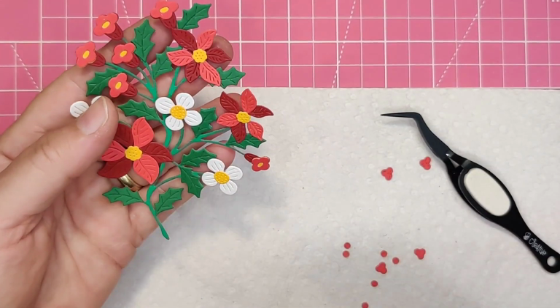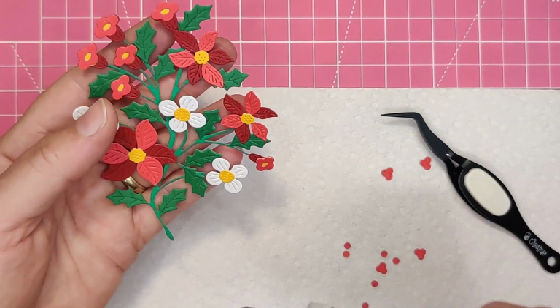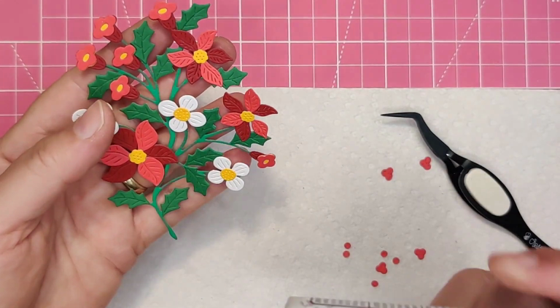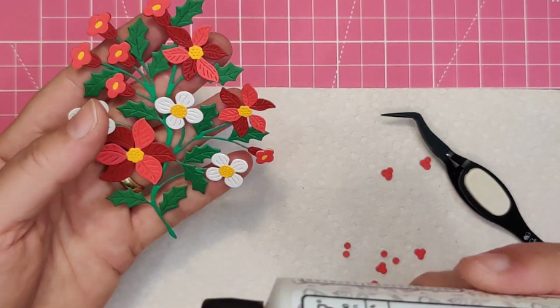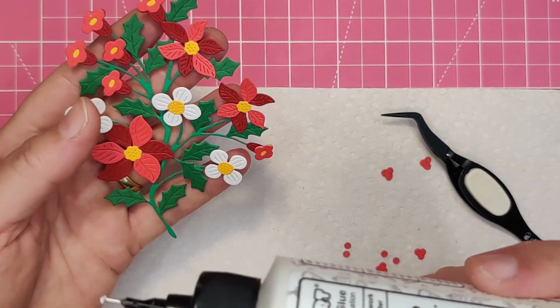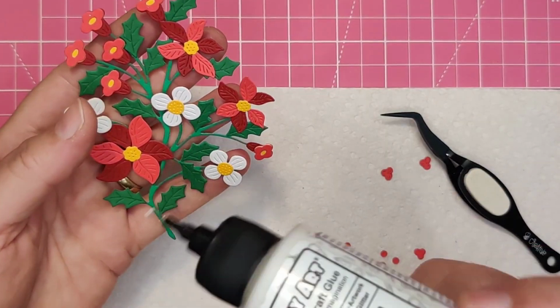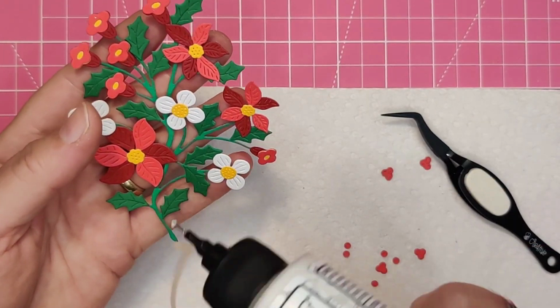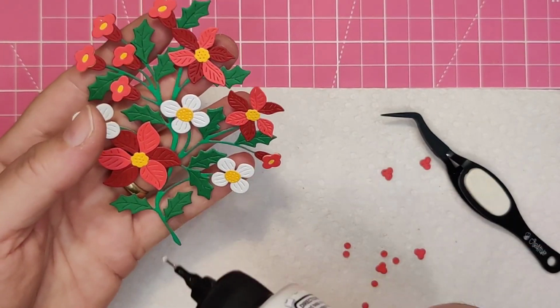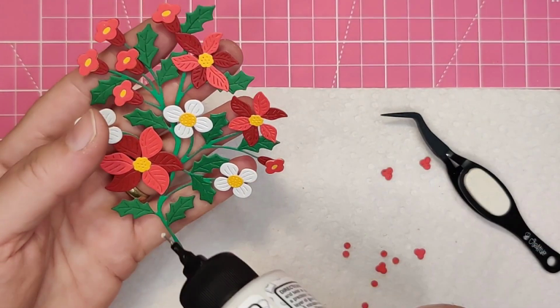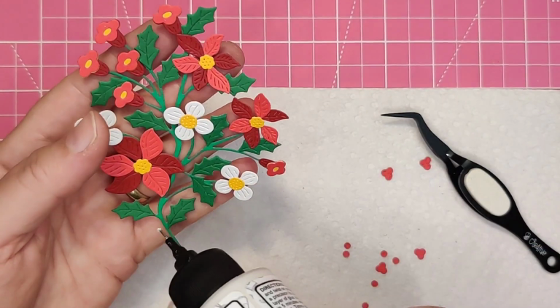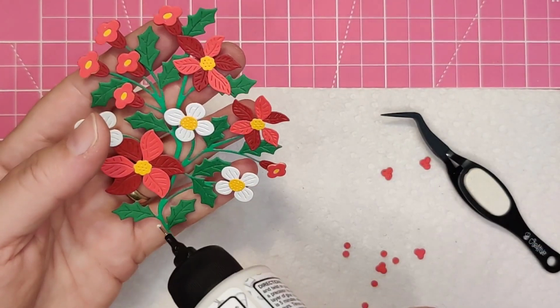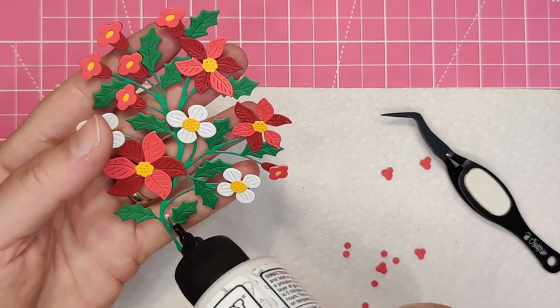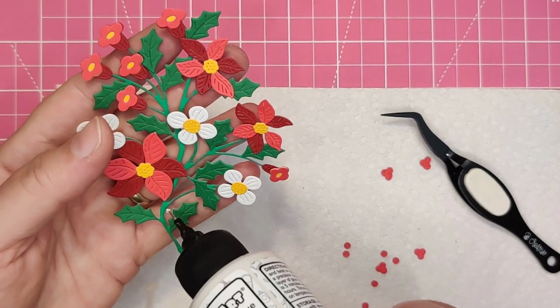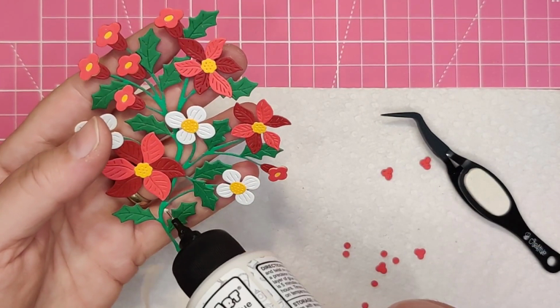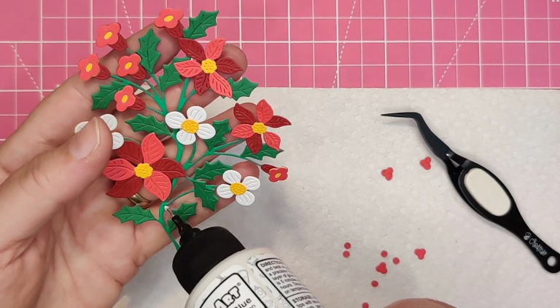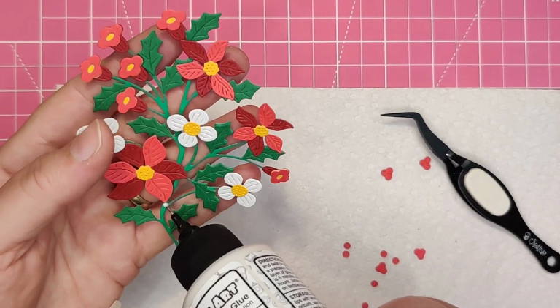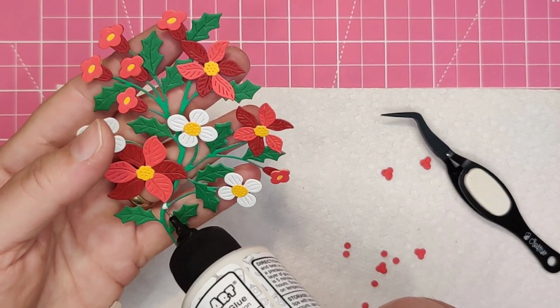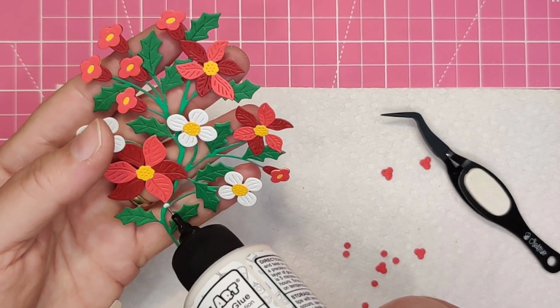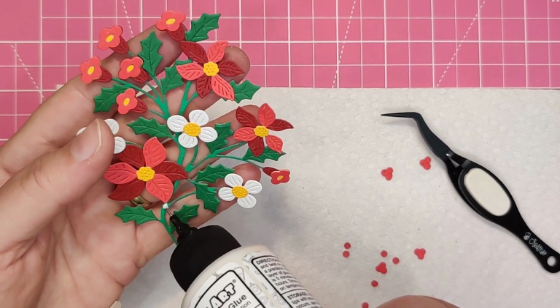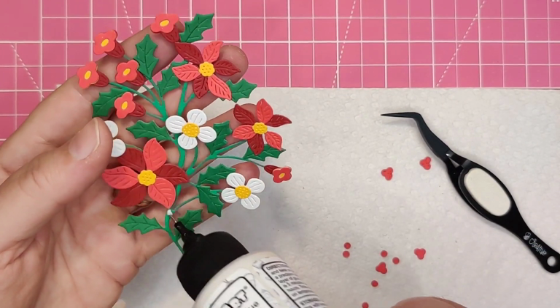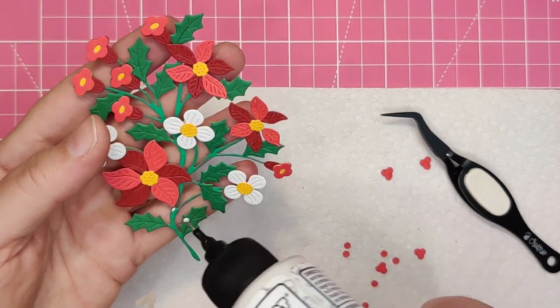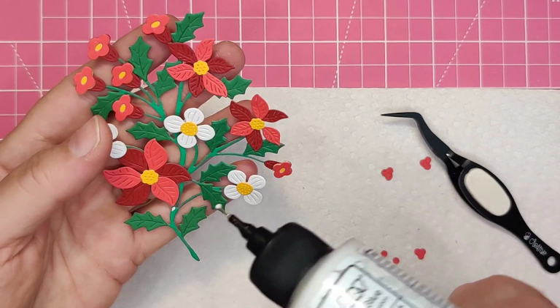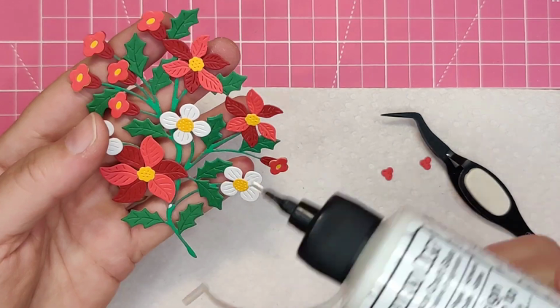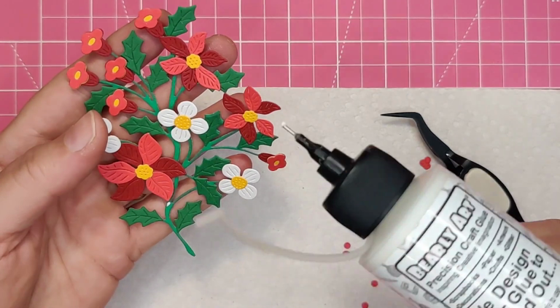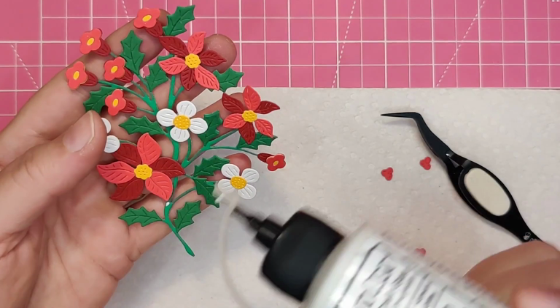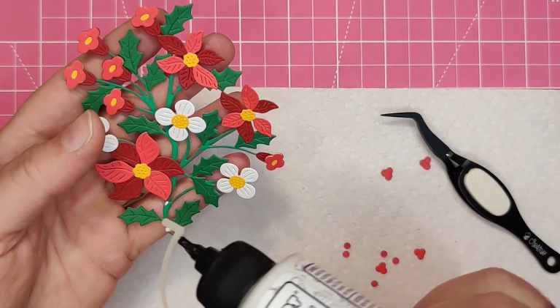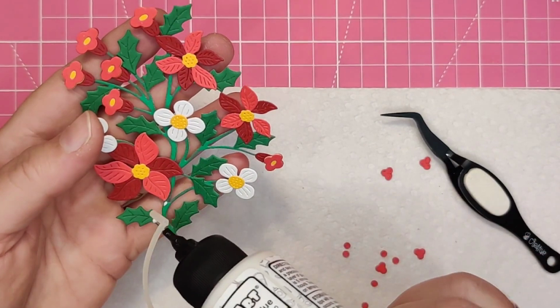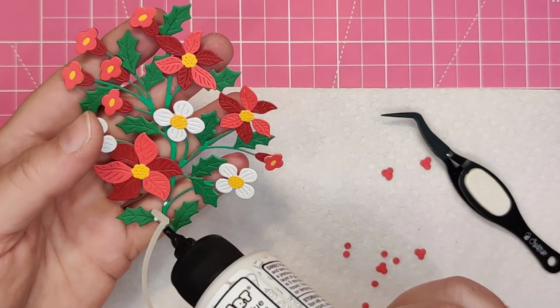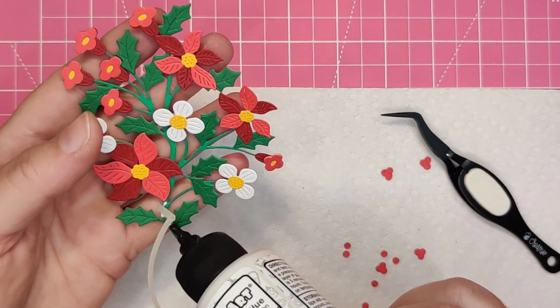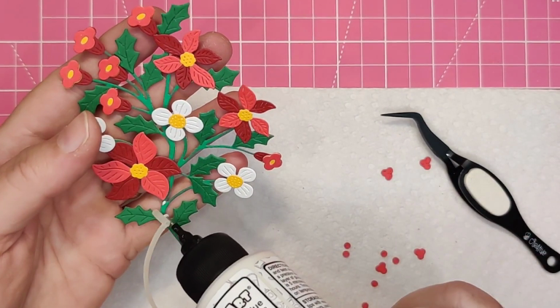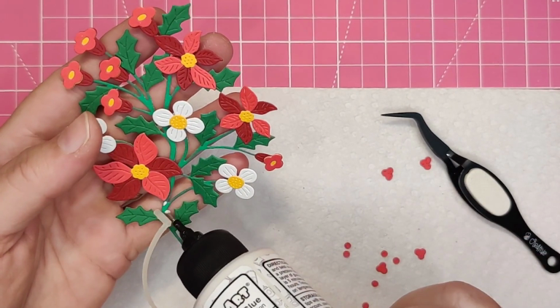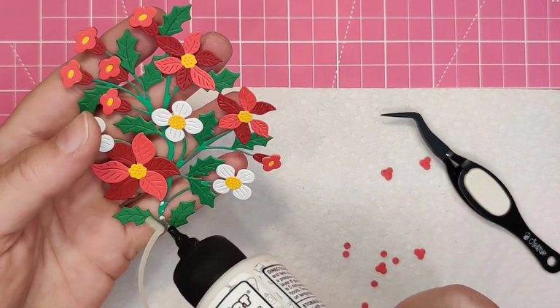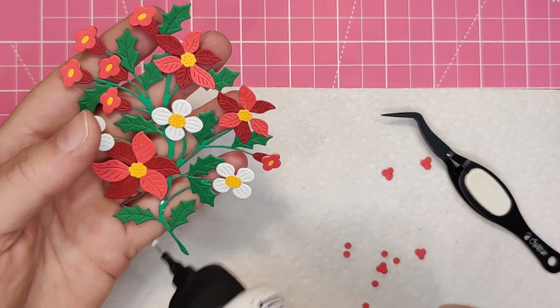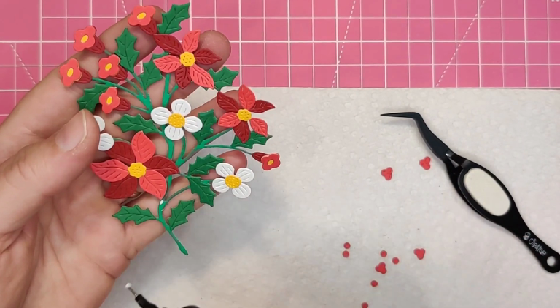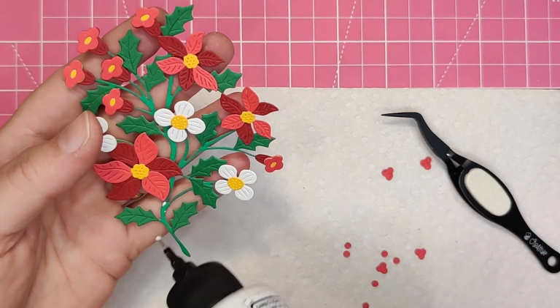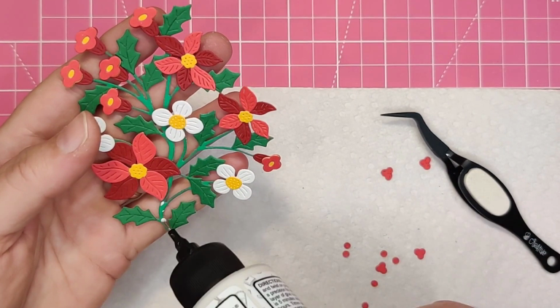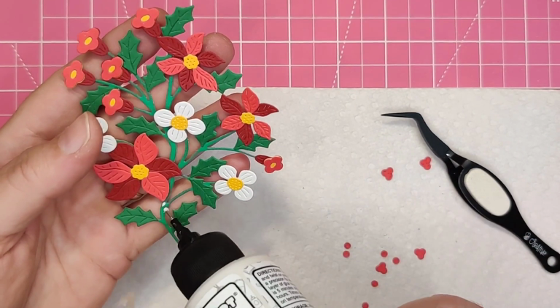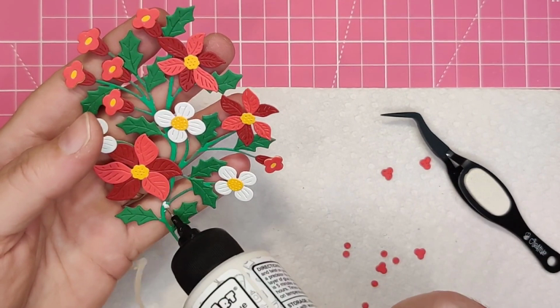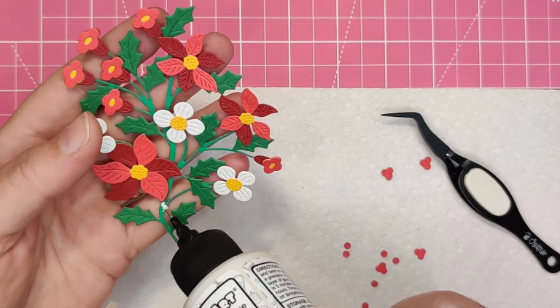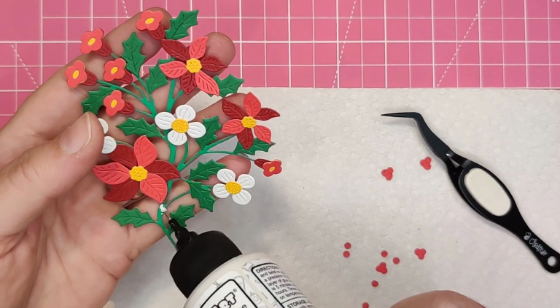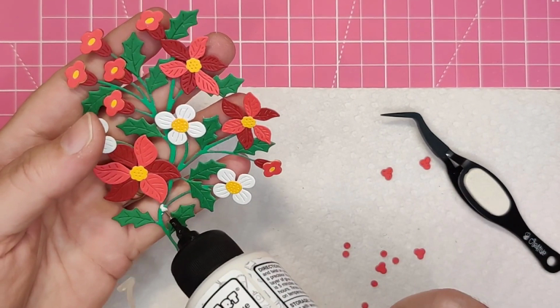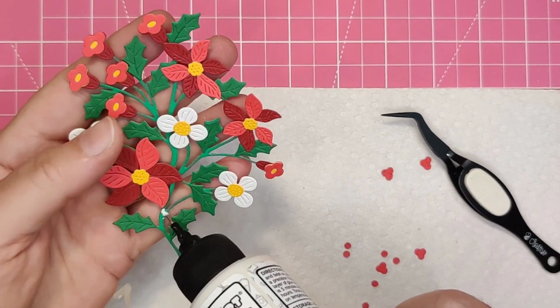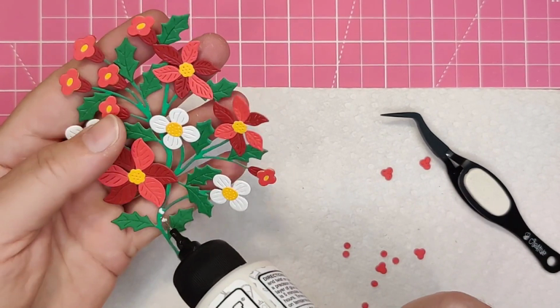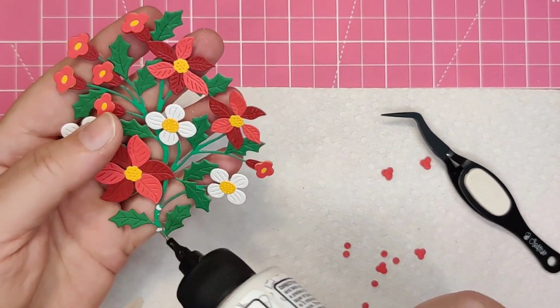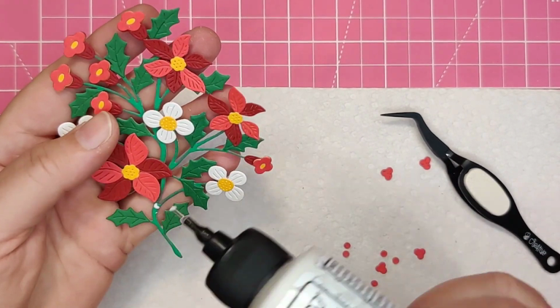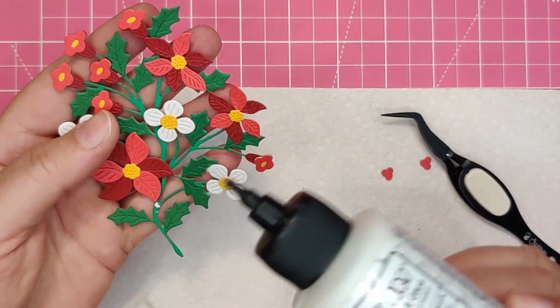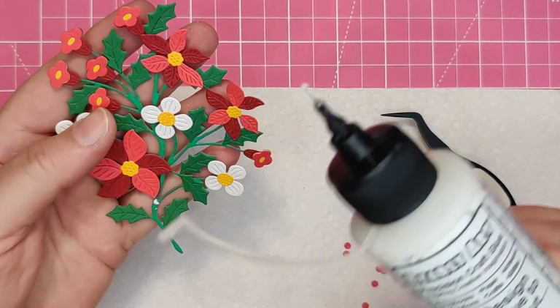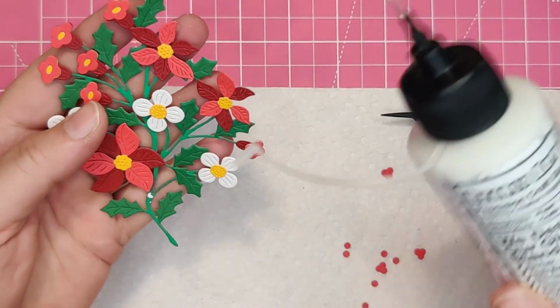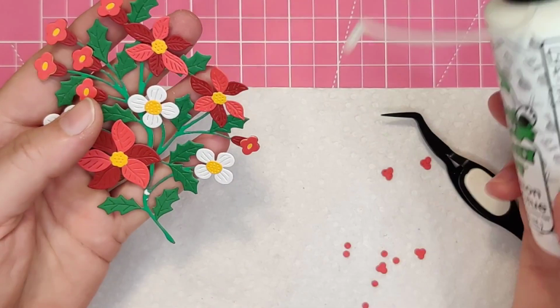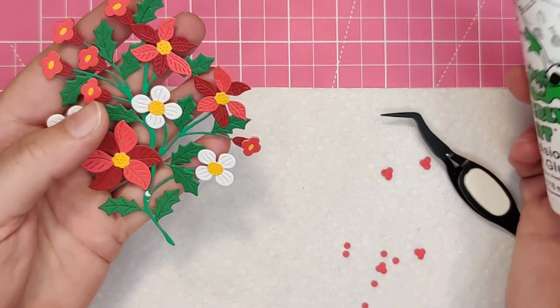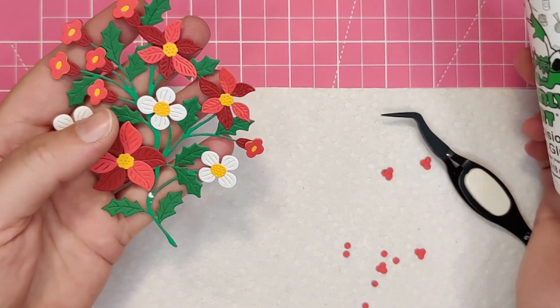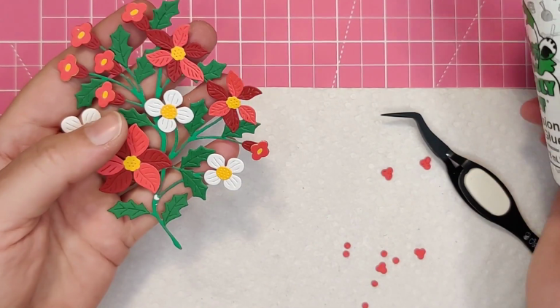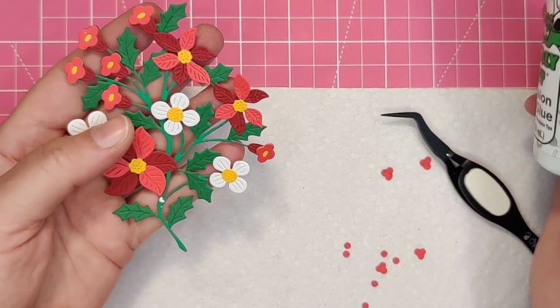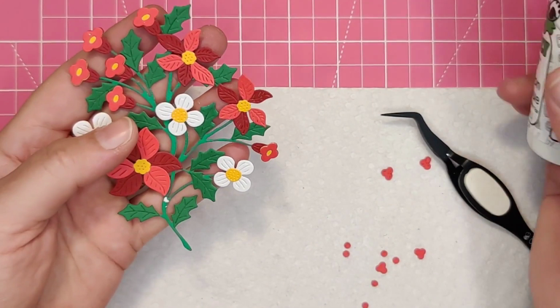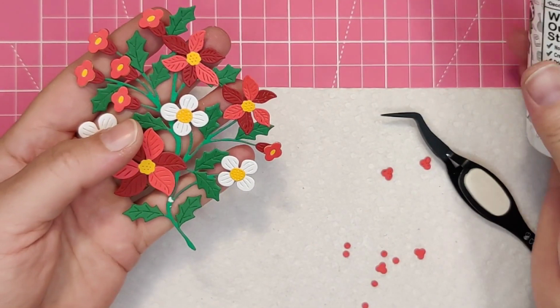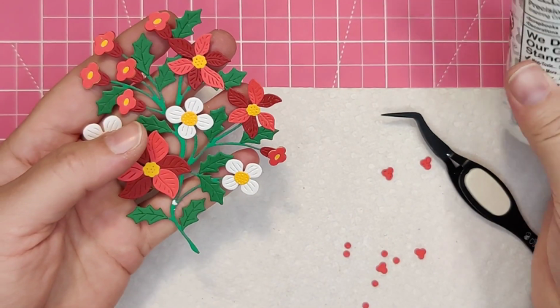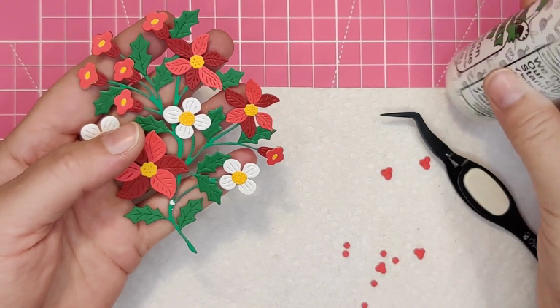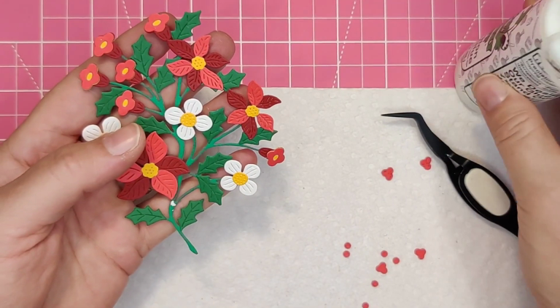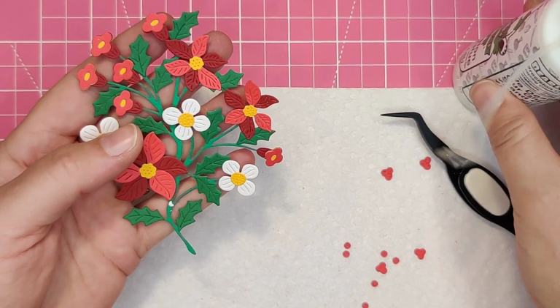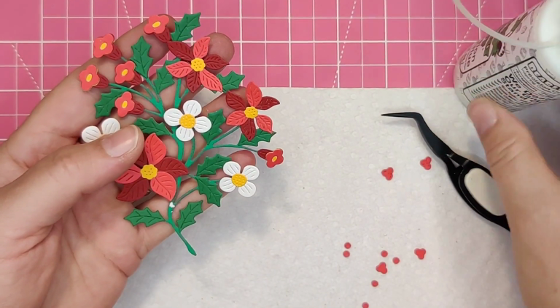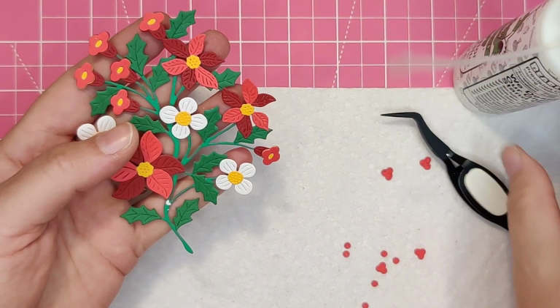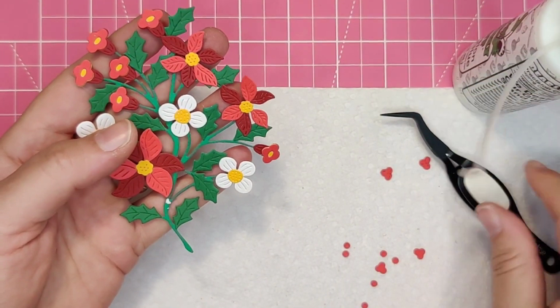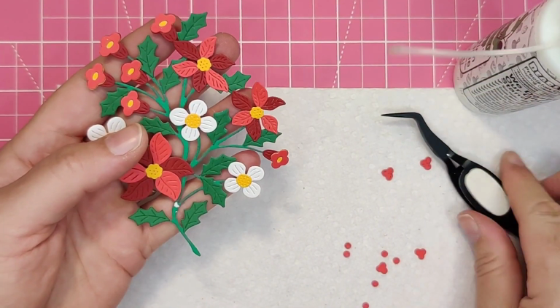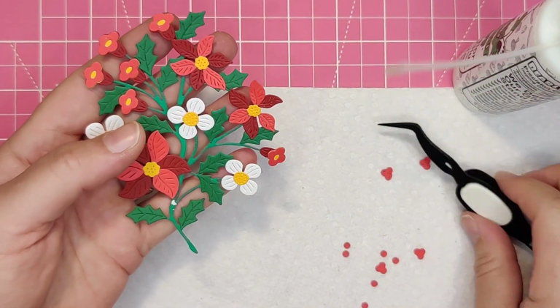Finally, I'm adding the holly berries onto two spots on the branches, and this completed my sprayer flowers.